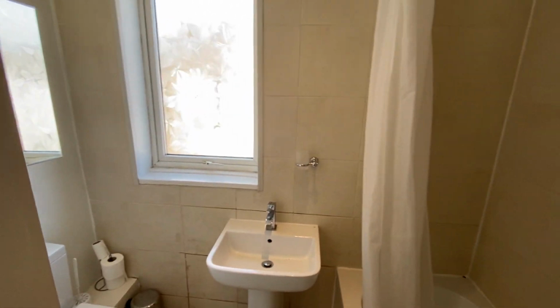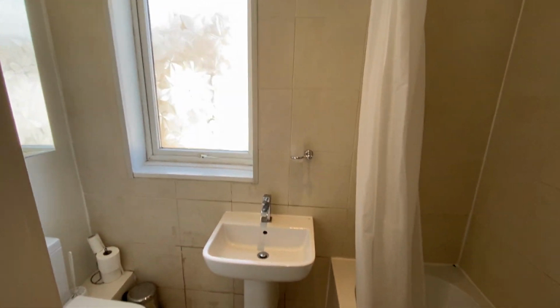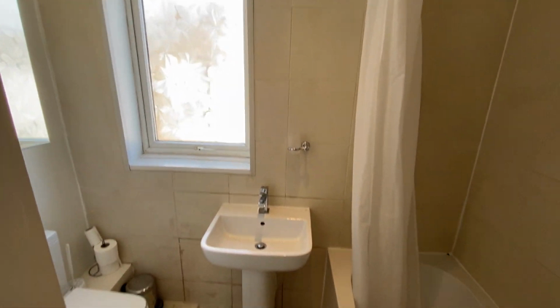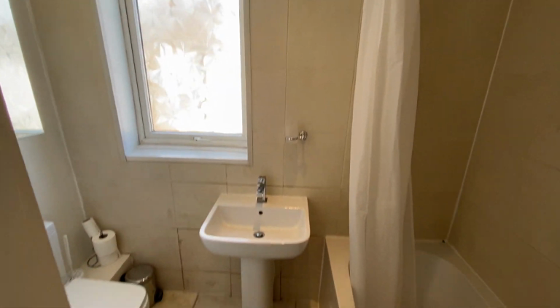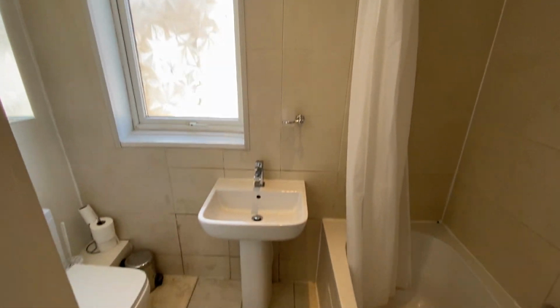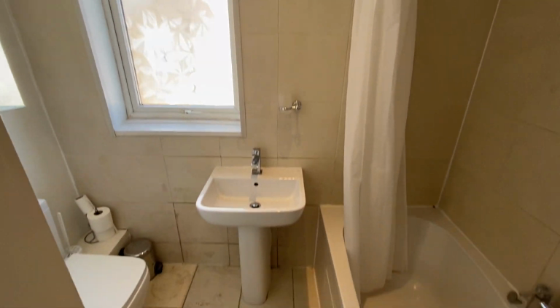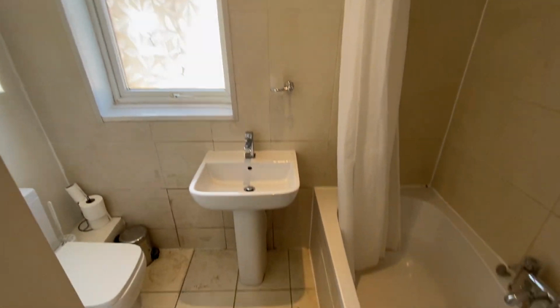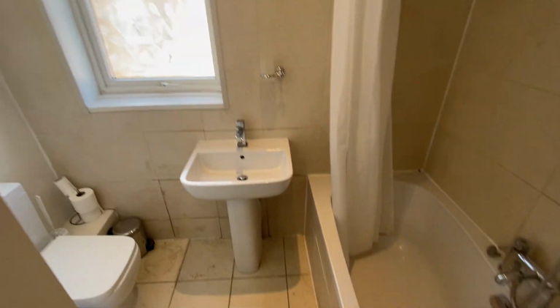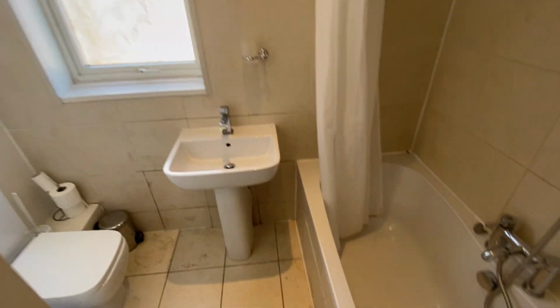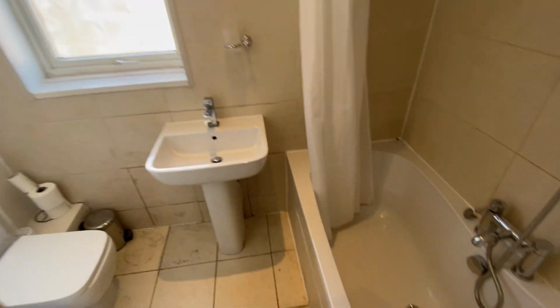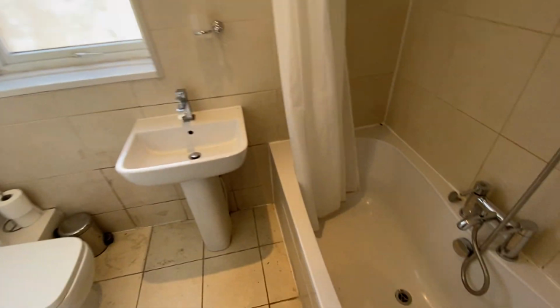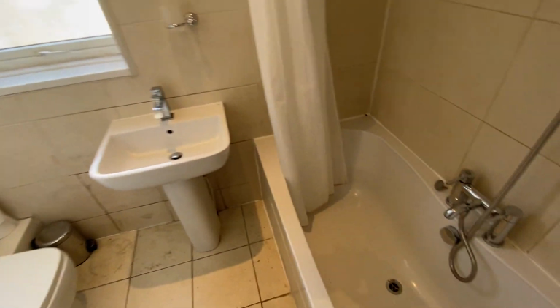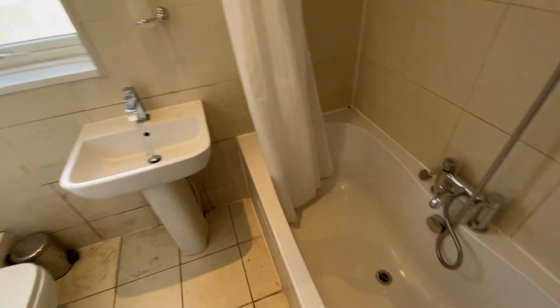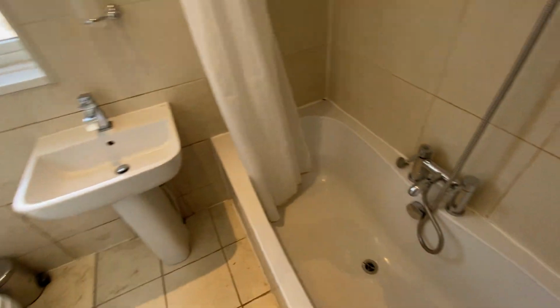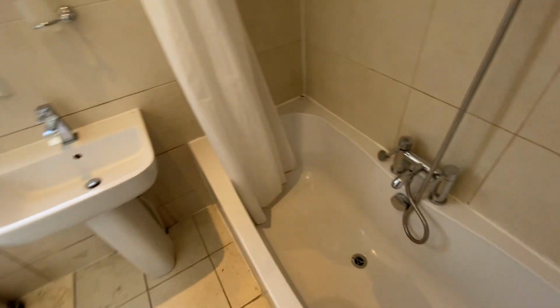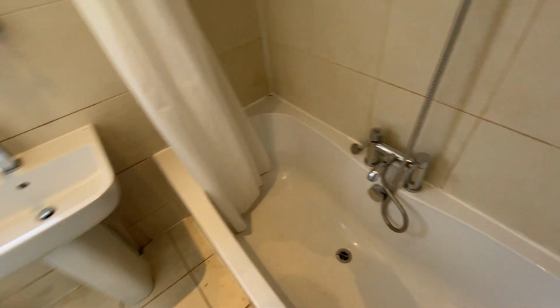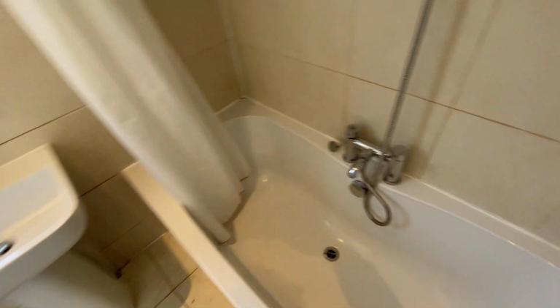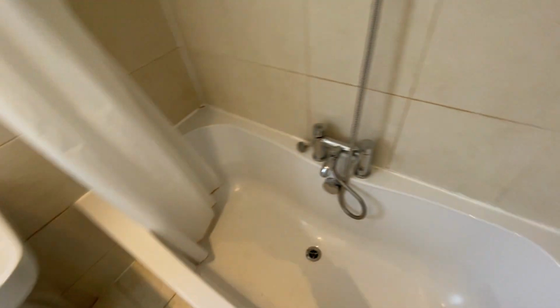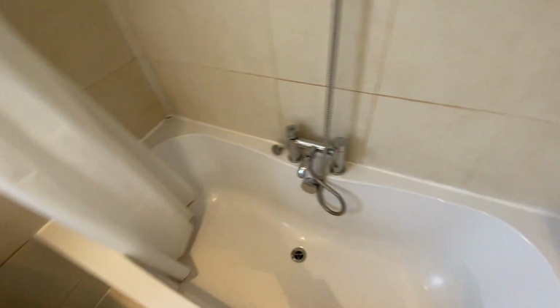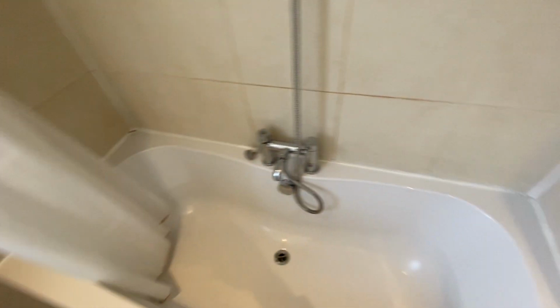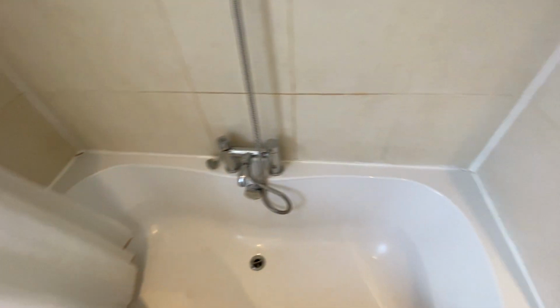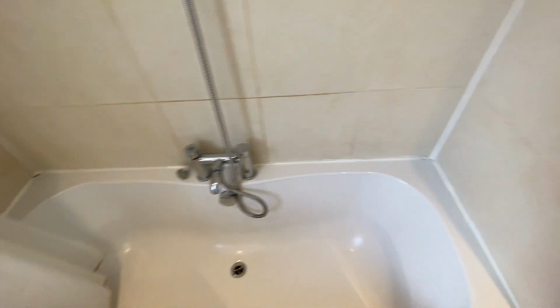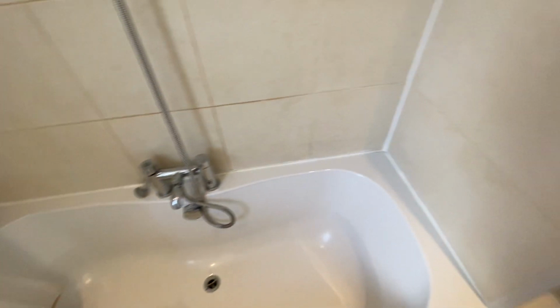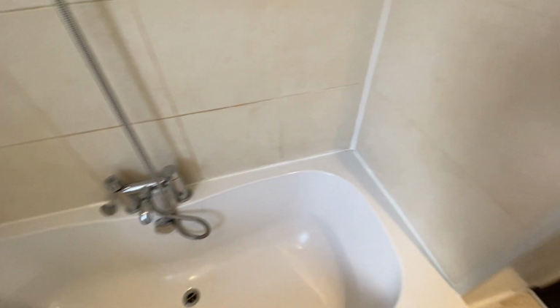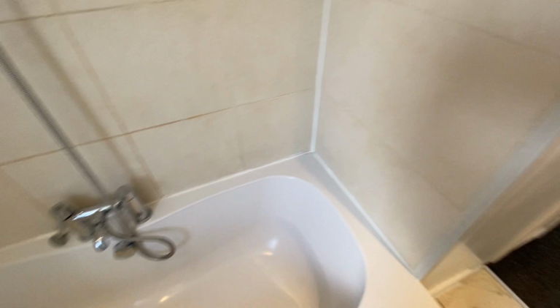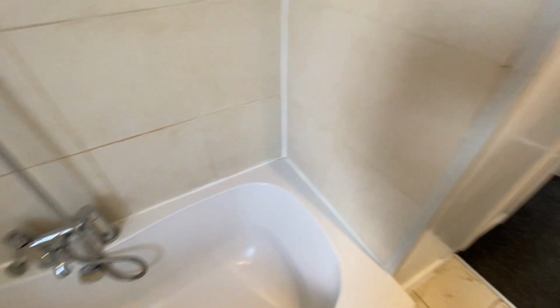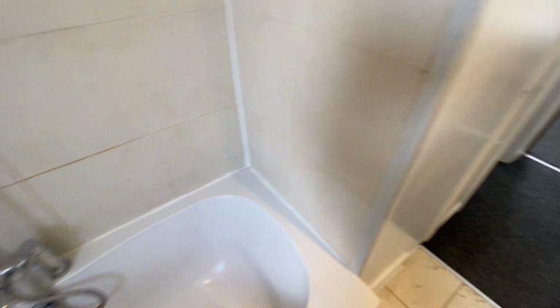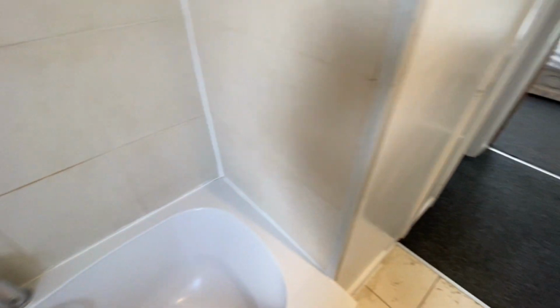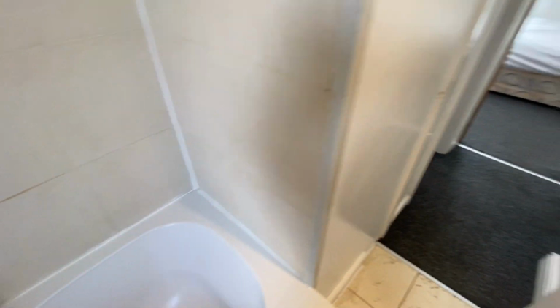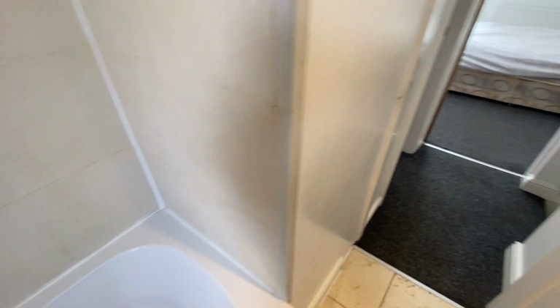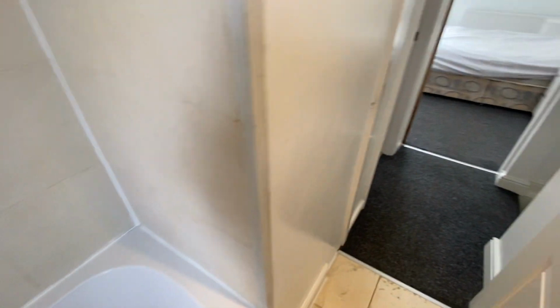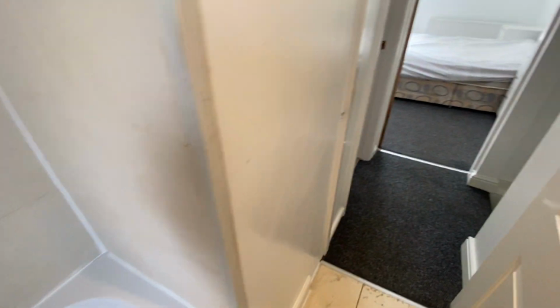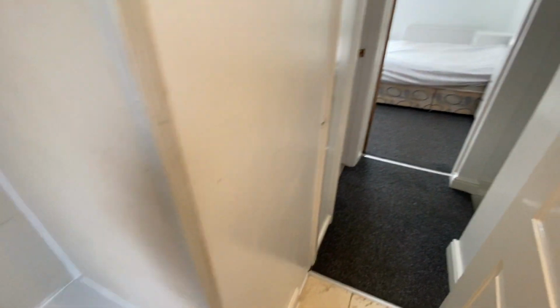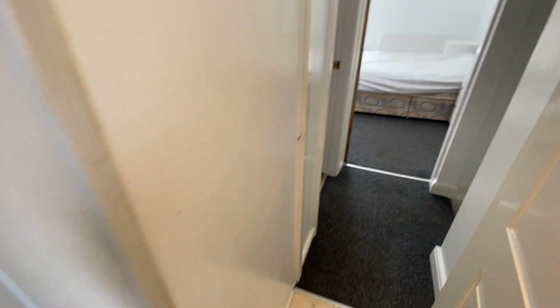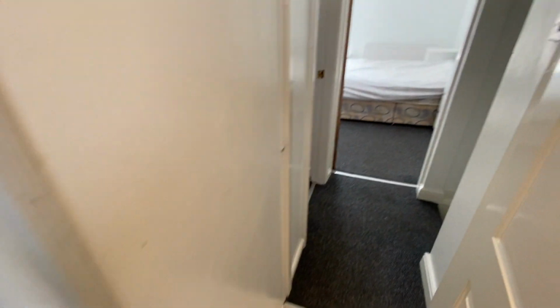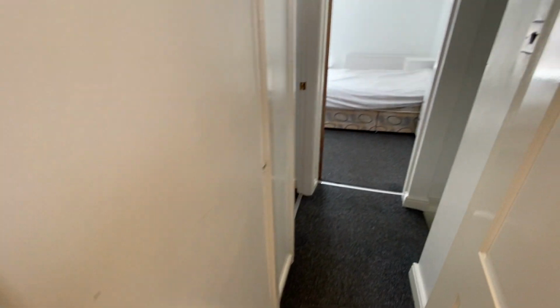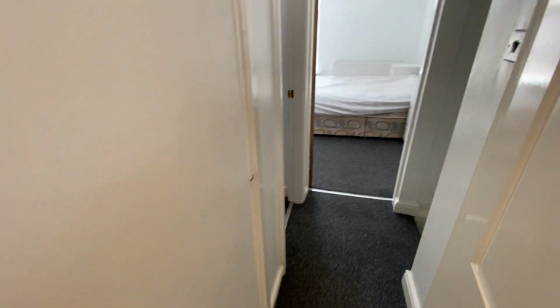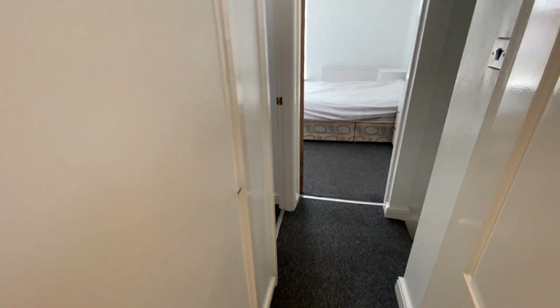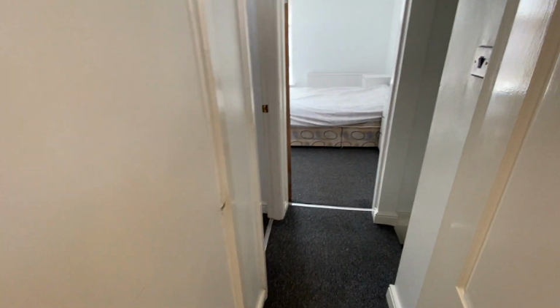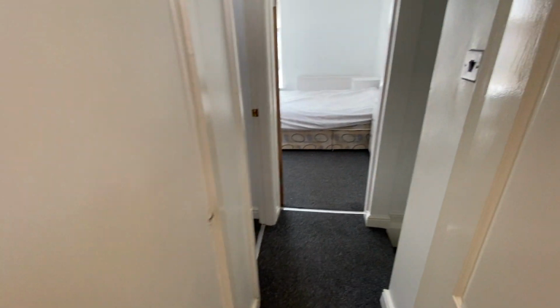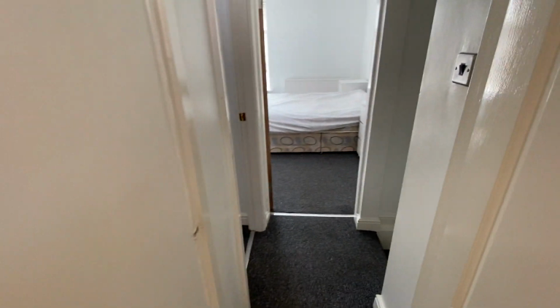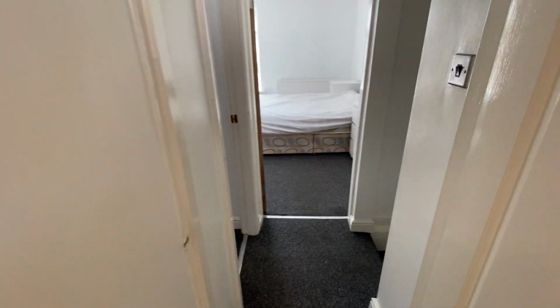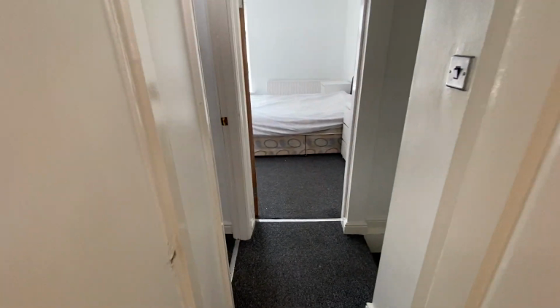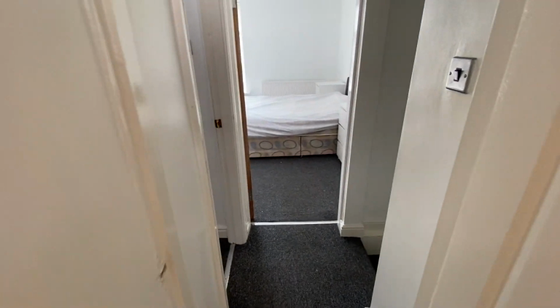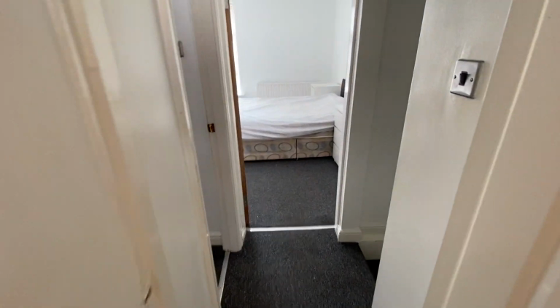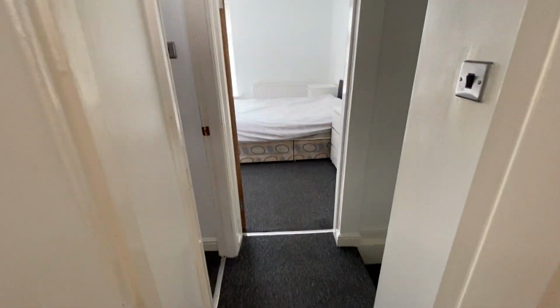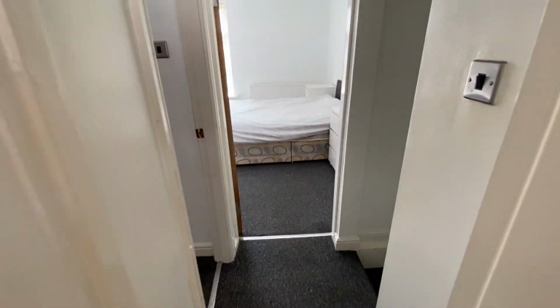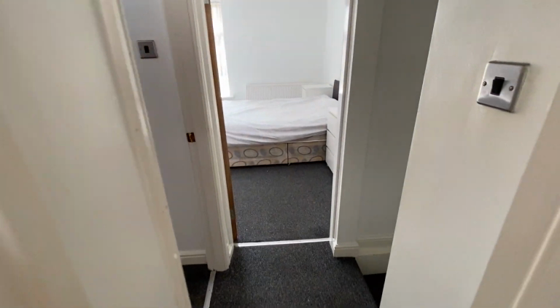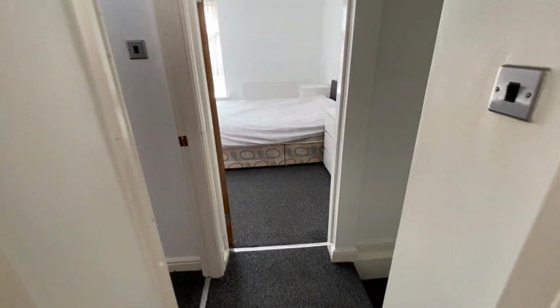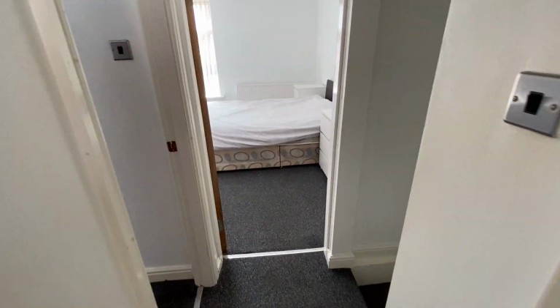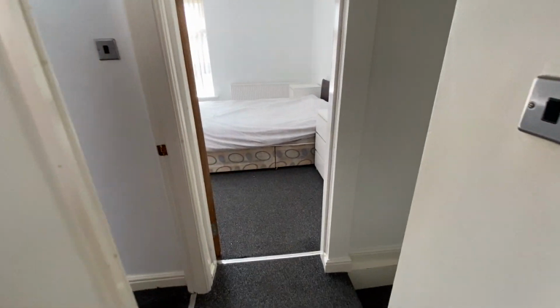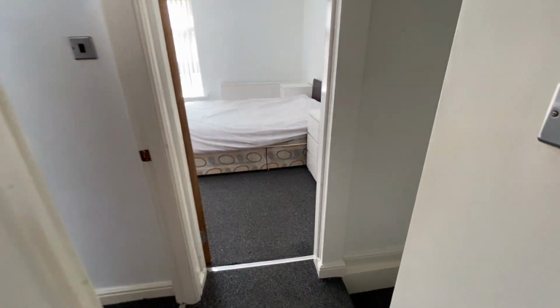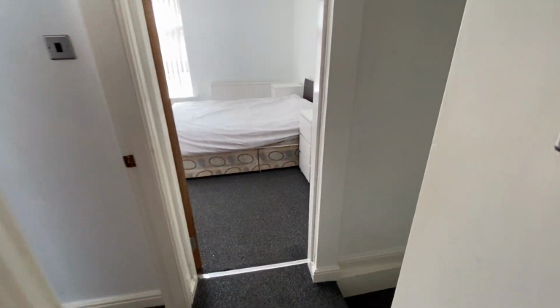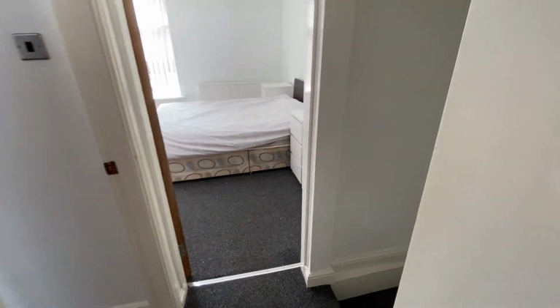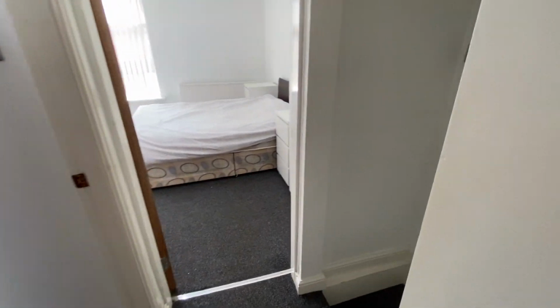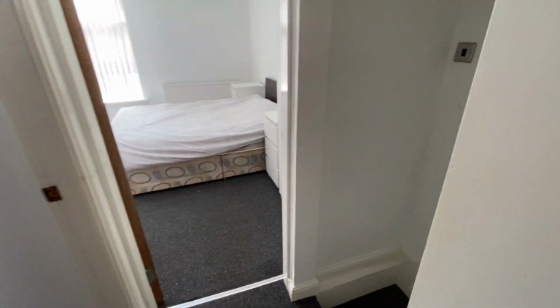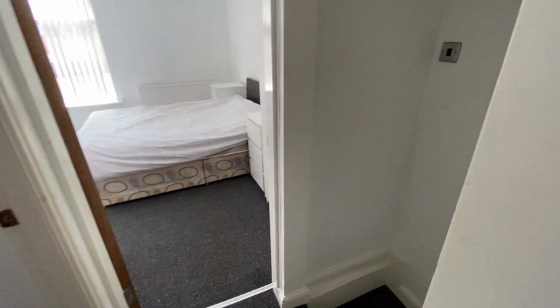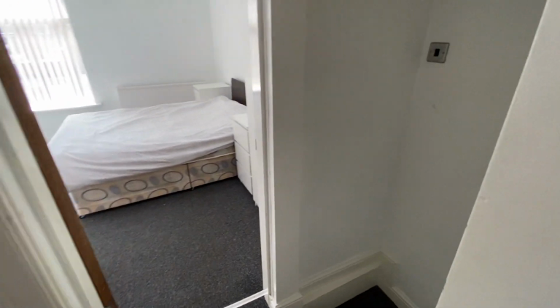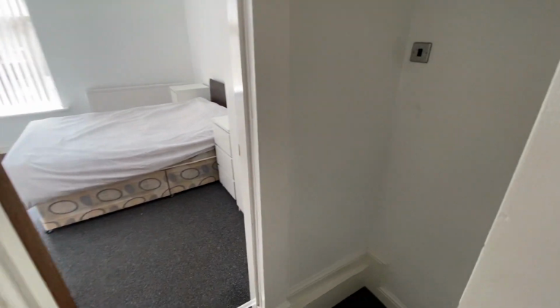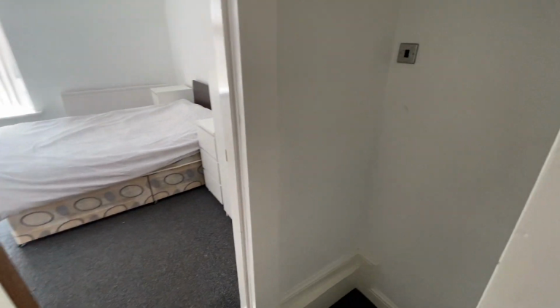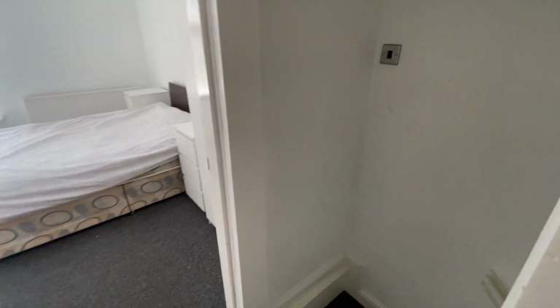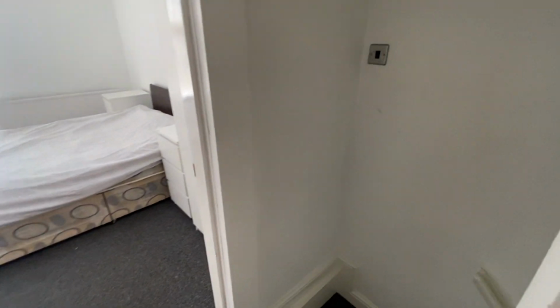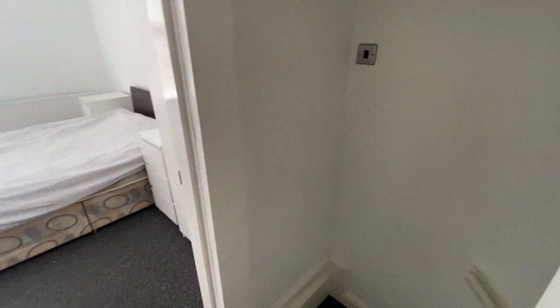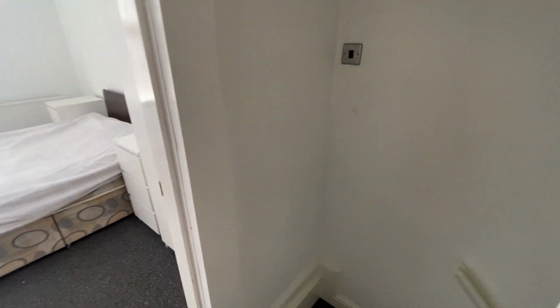So this property is available now. Give us a call if you're interested on 0161-747-9379. Thanks for watching.